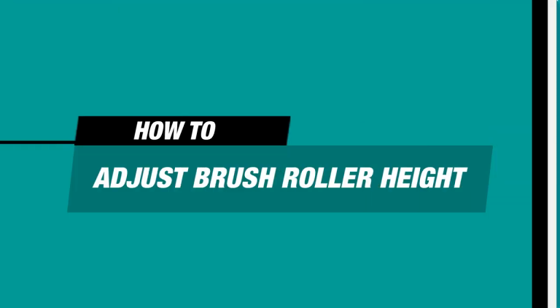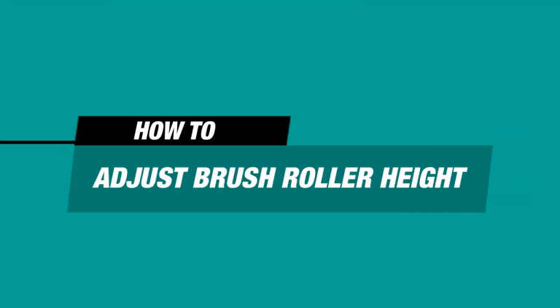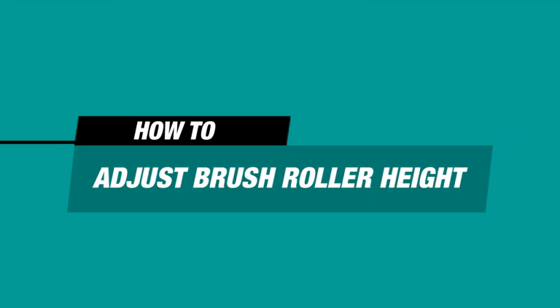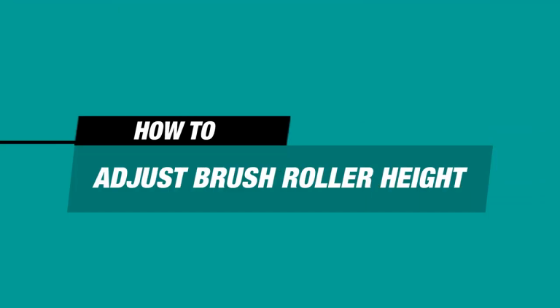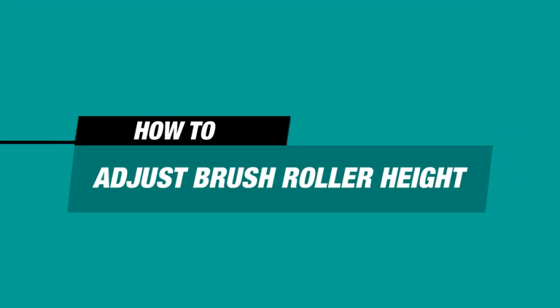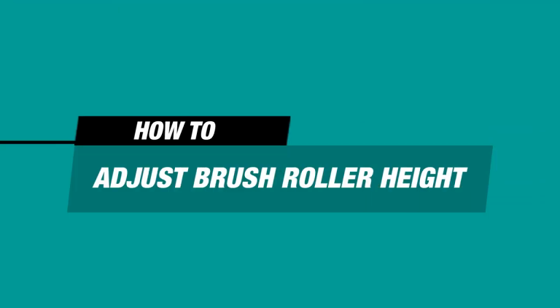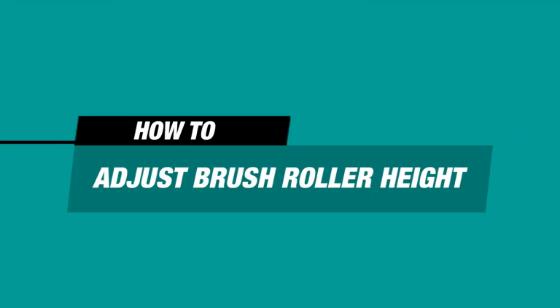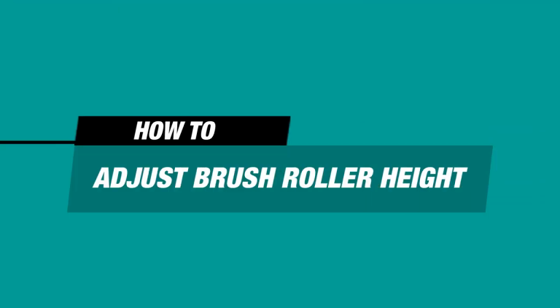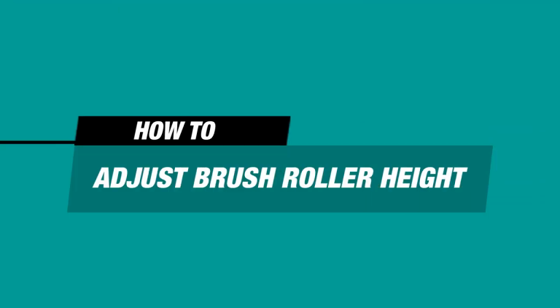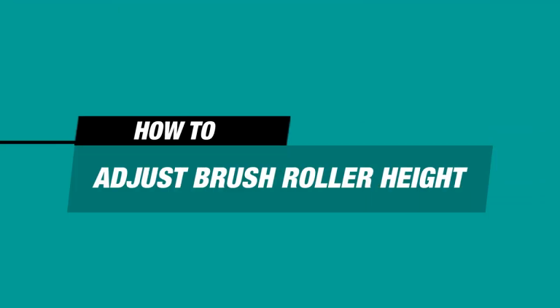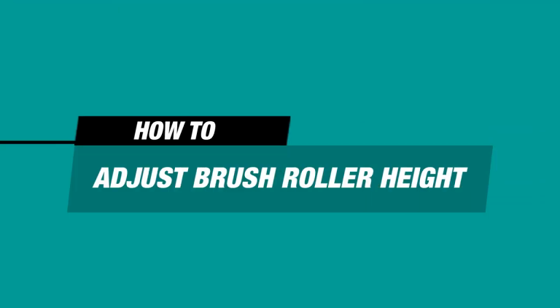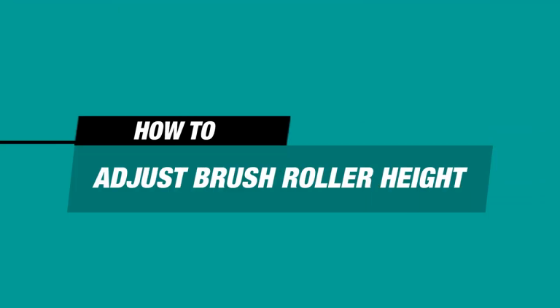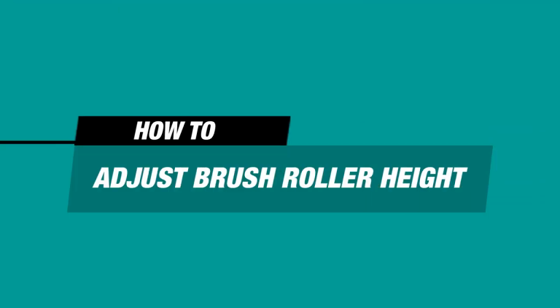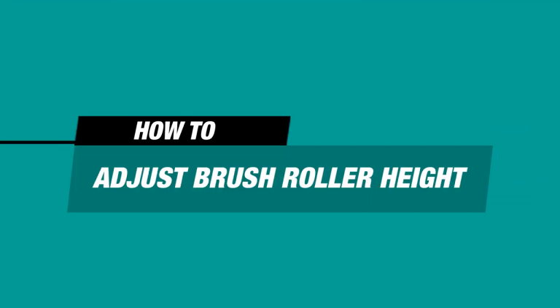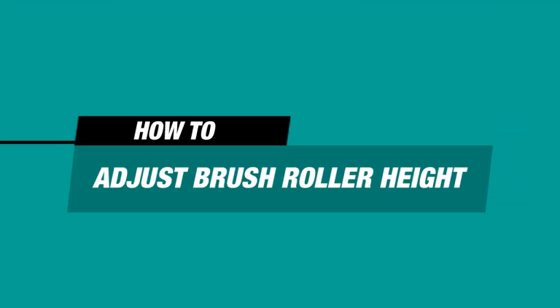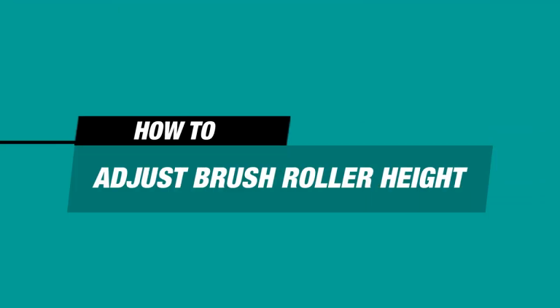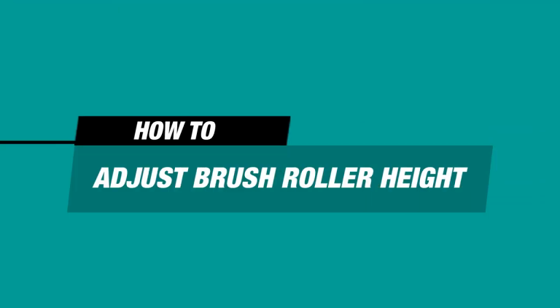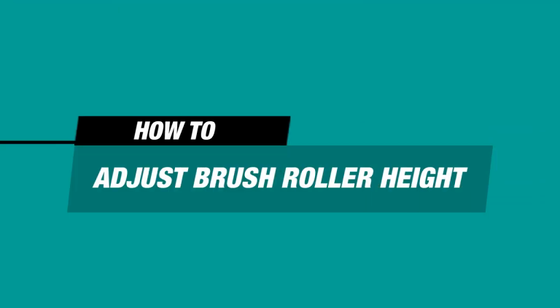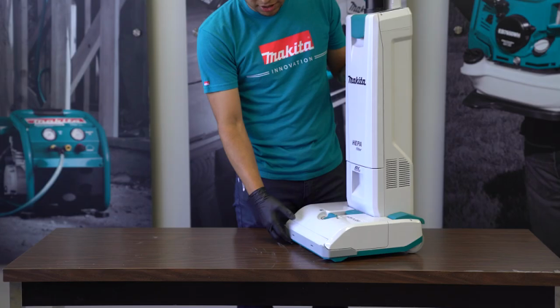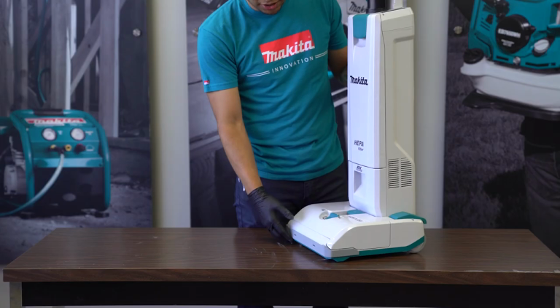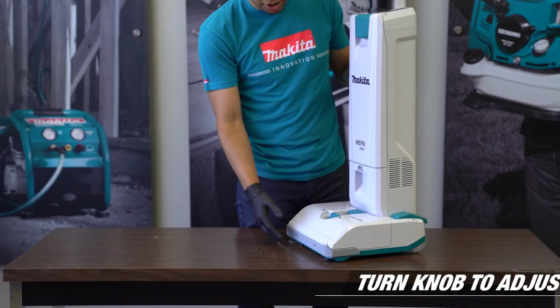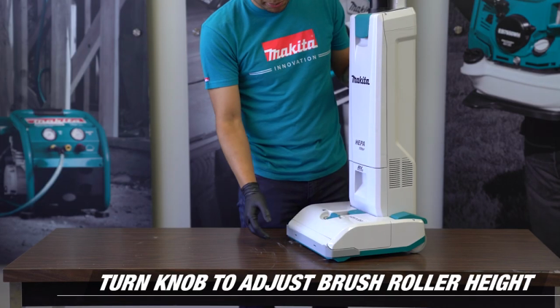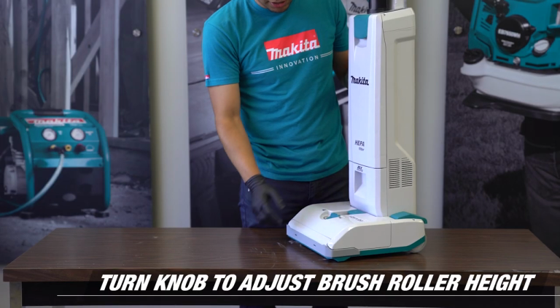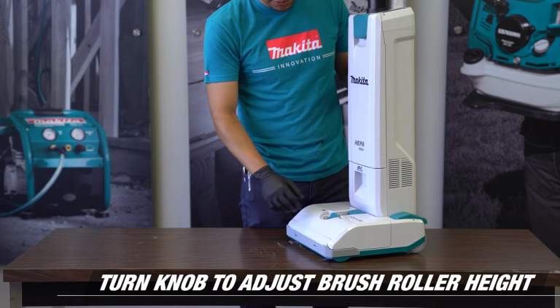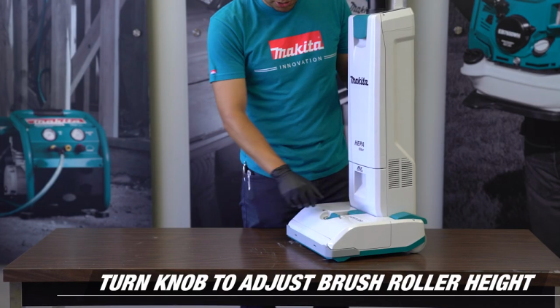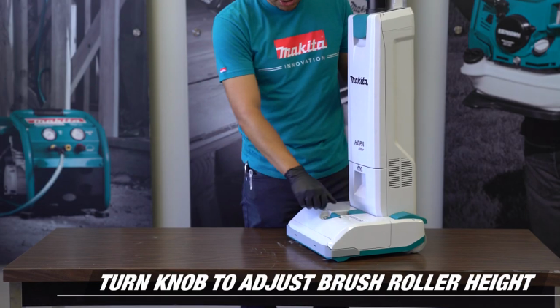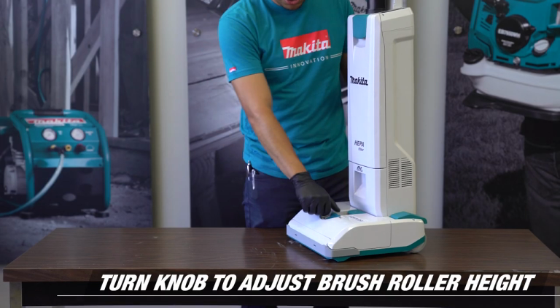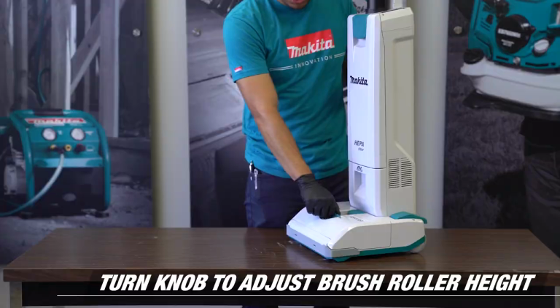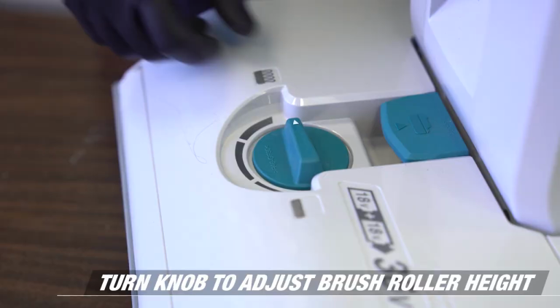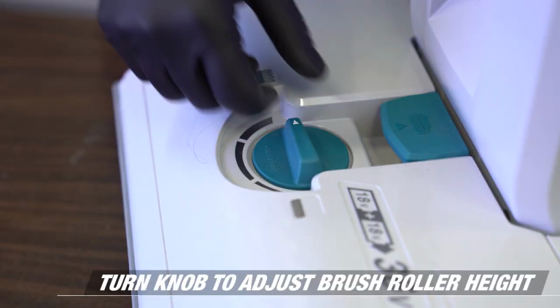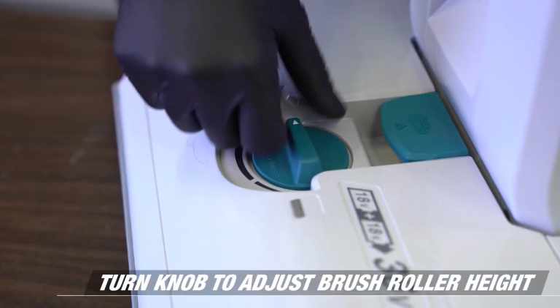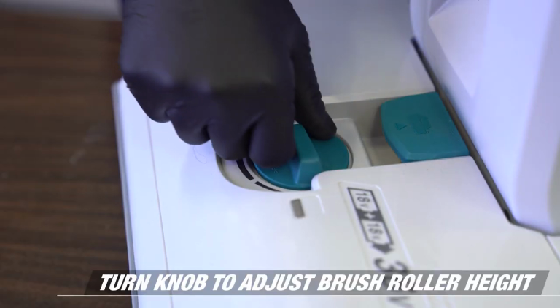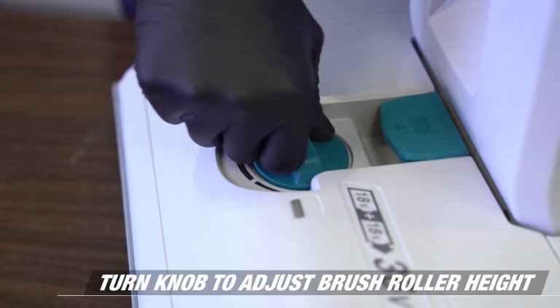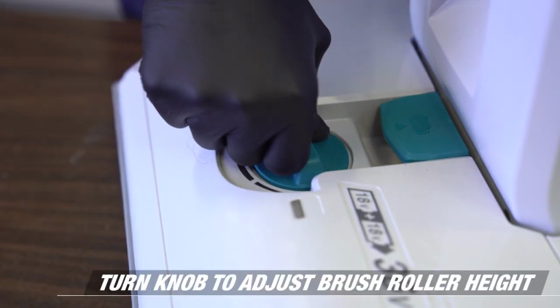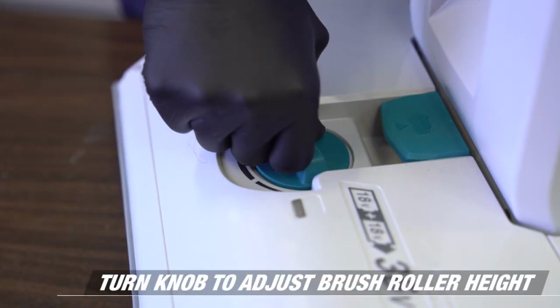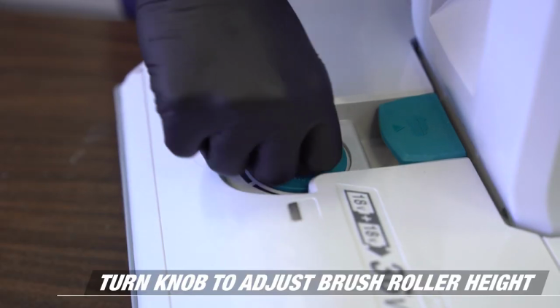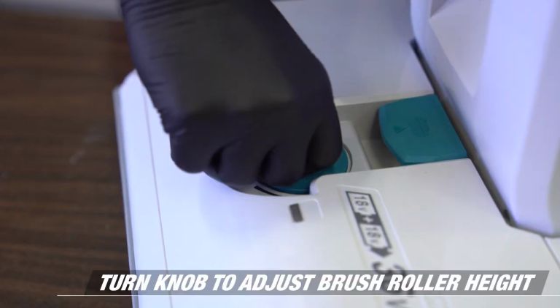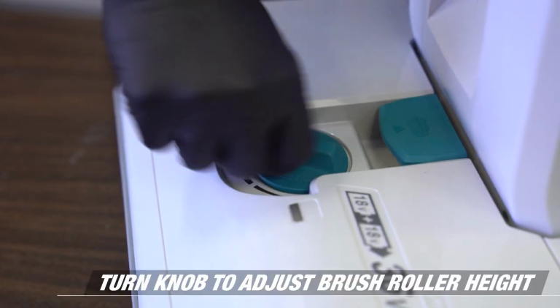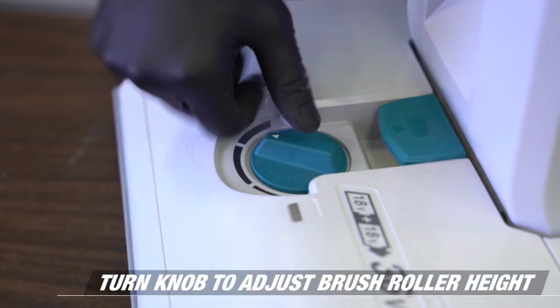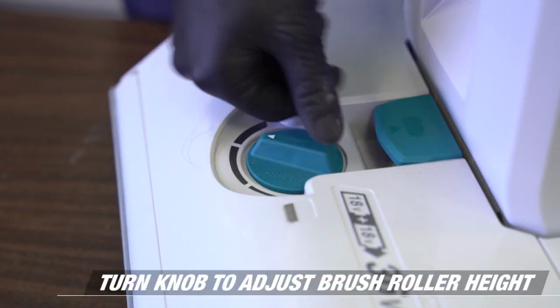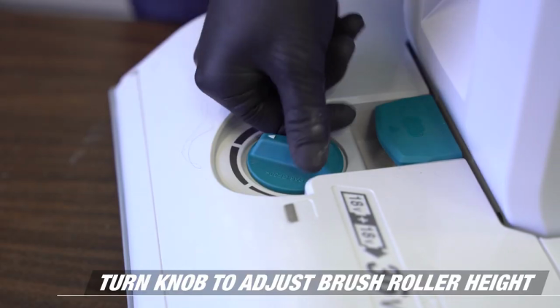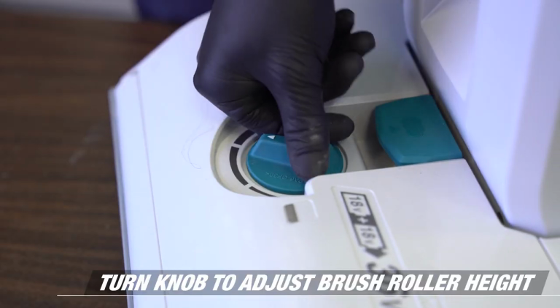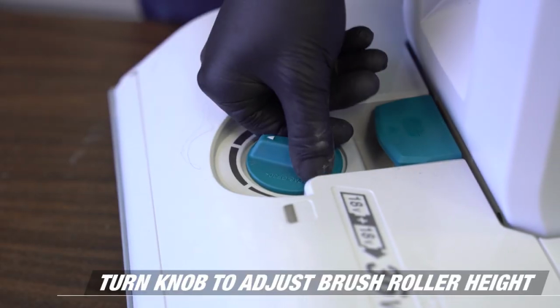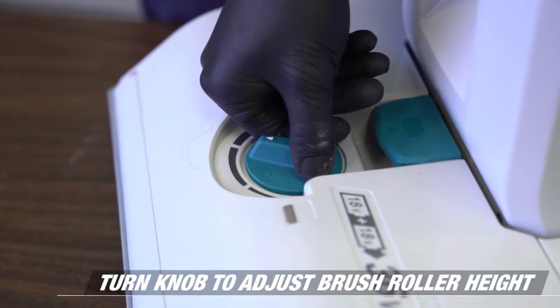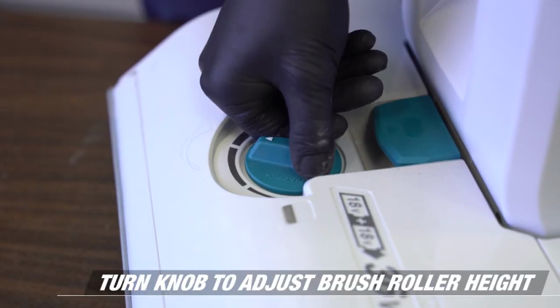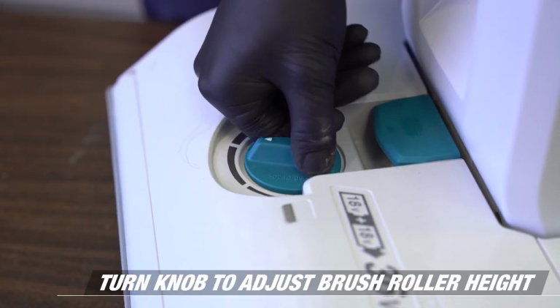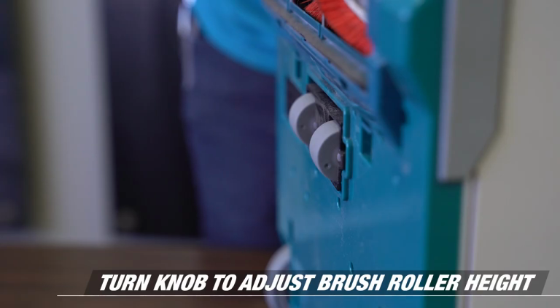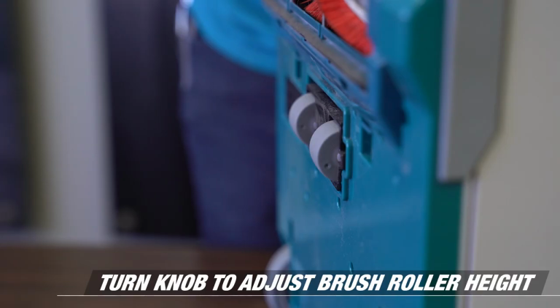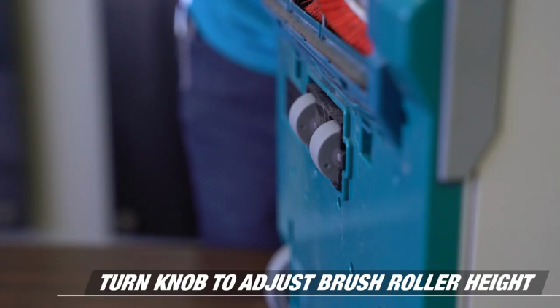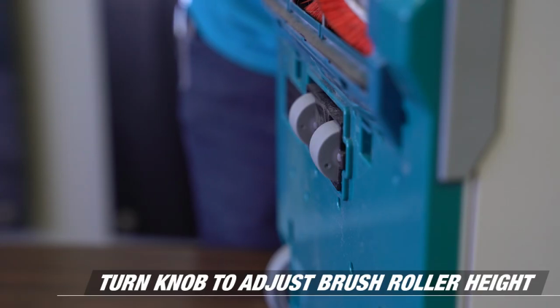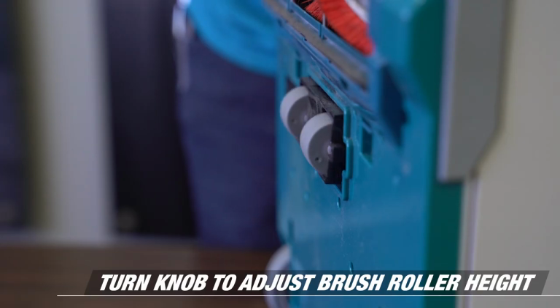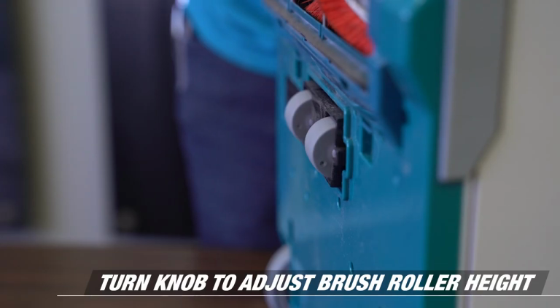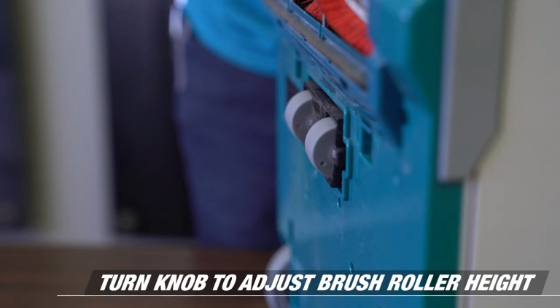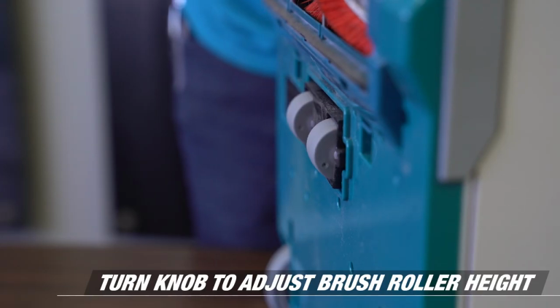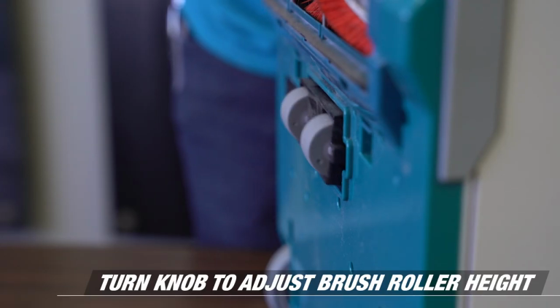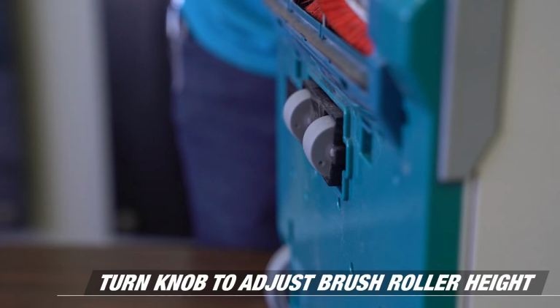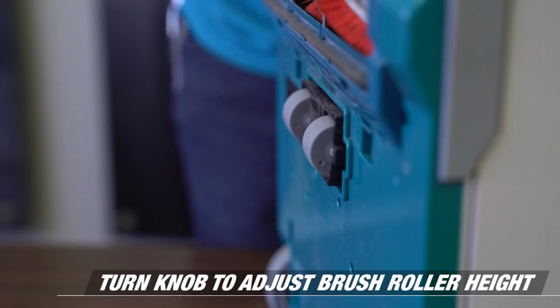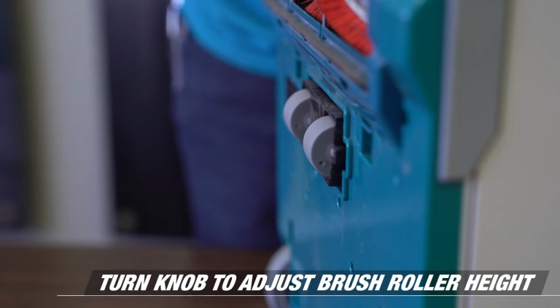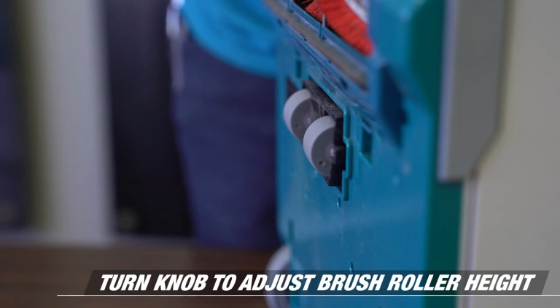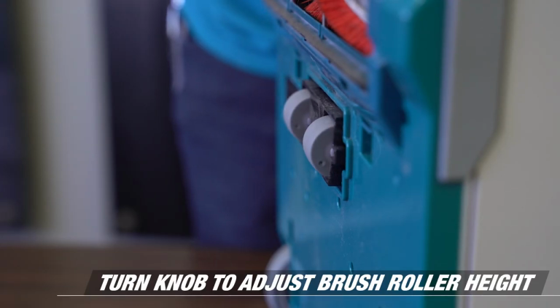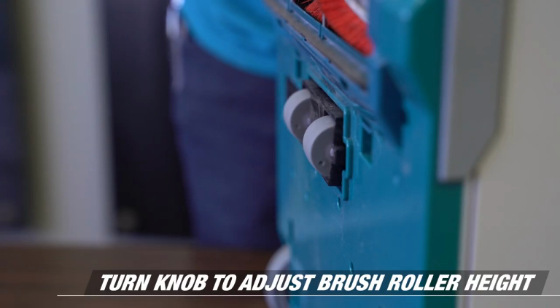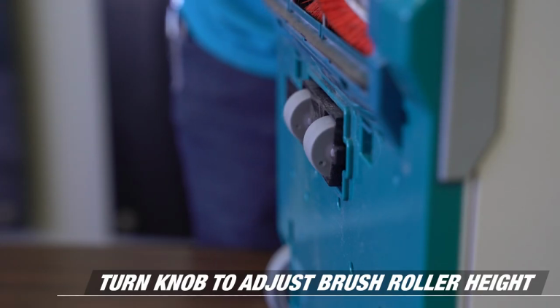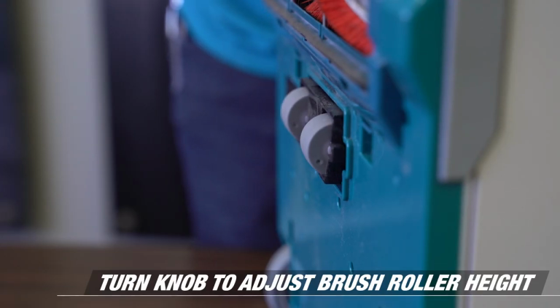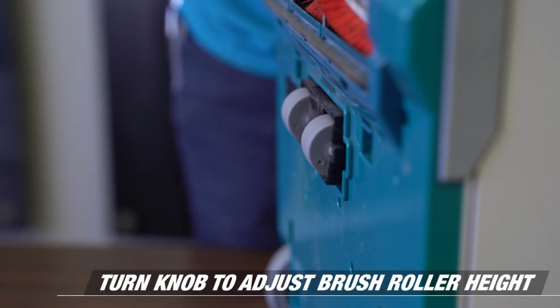Height Adjustment. To adjust the height of the brush to accommodate specific floor types, simply turn the knob to the appropriate height.